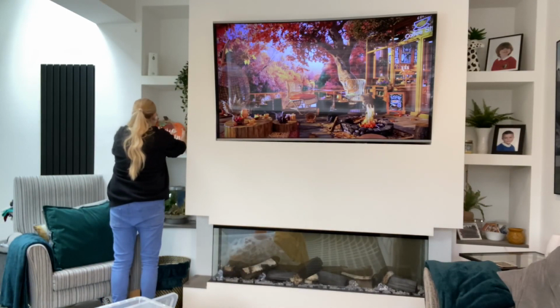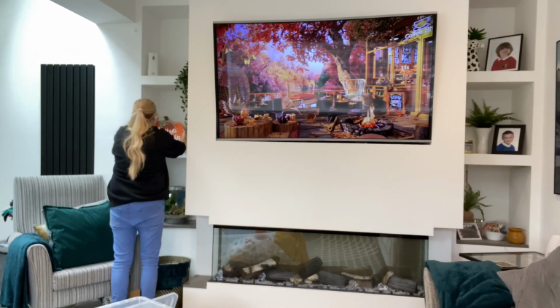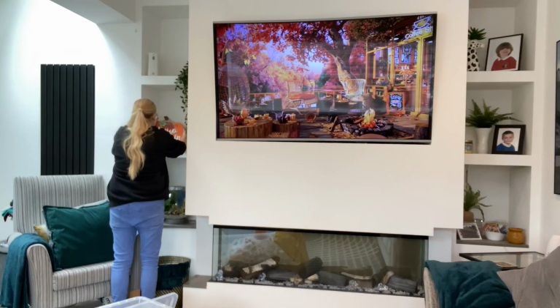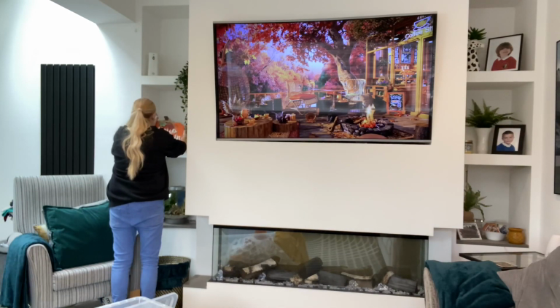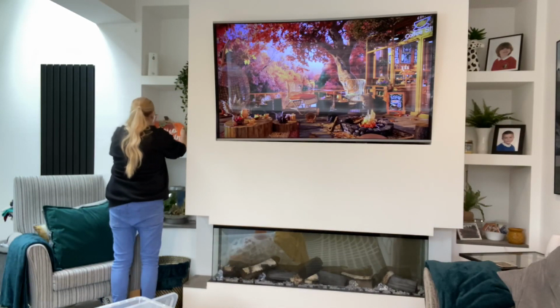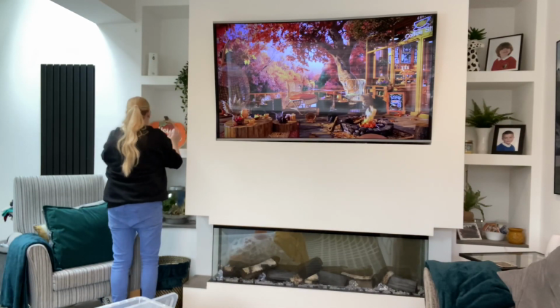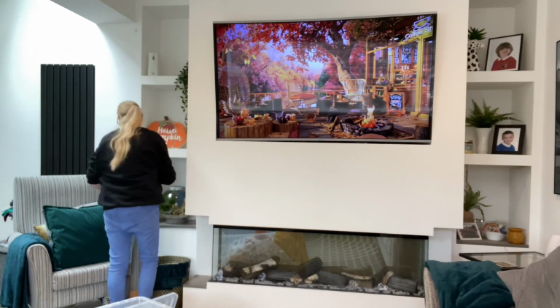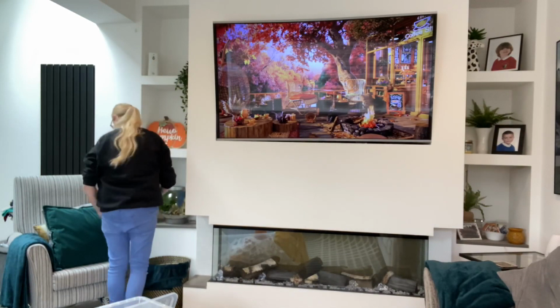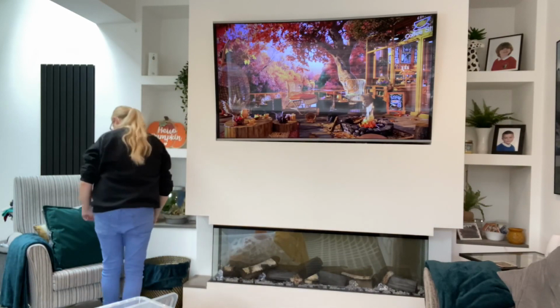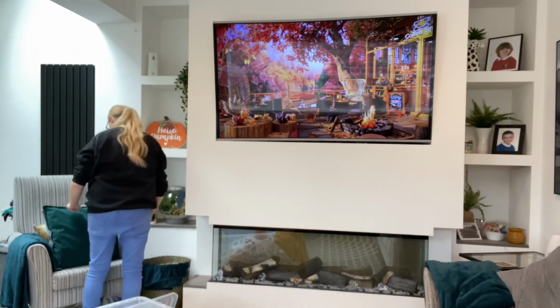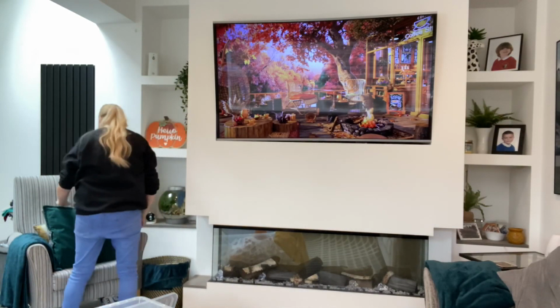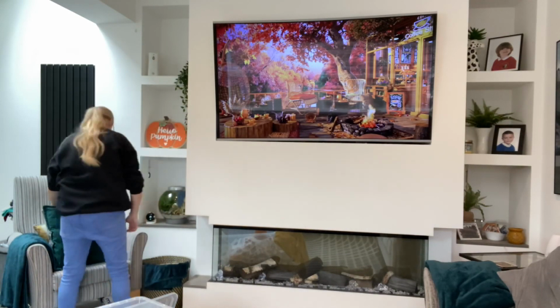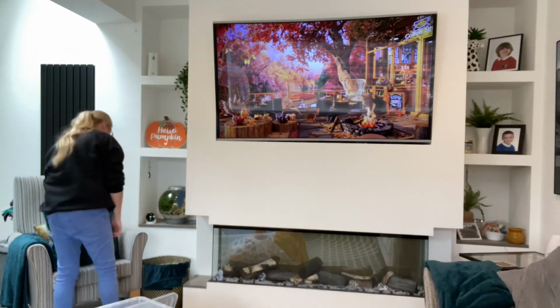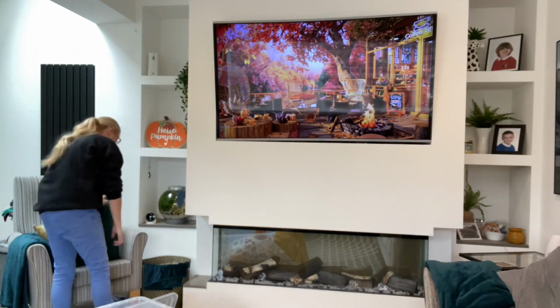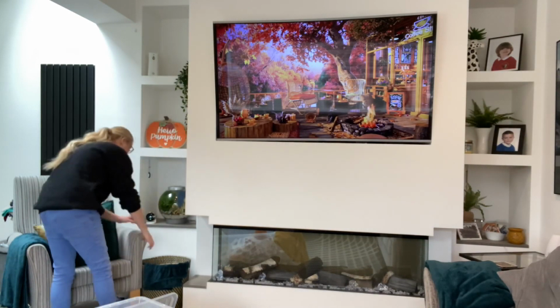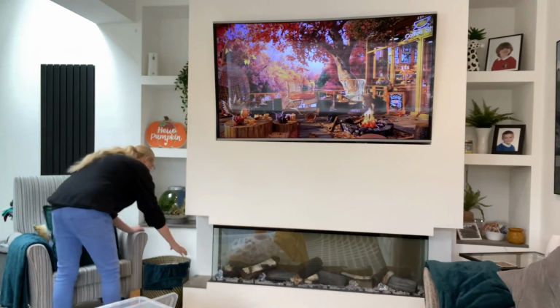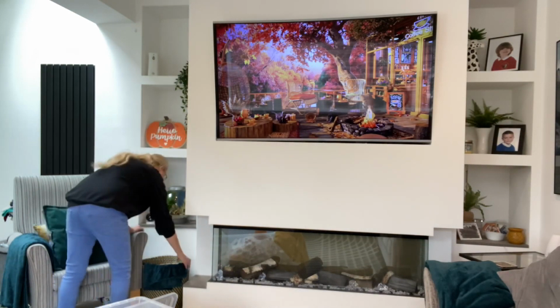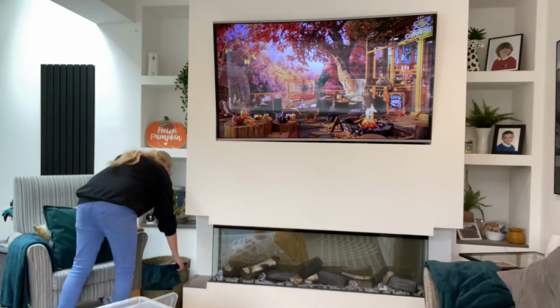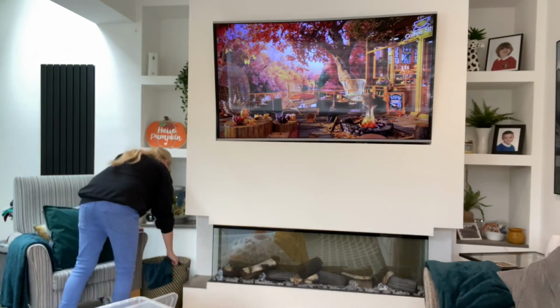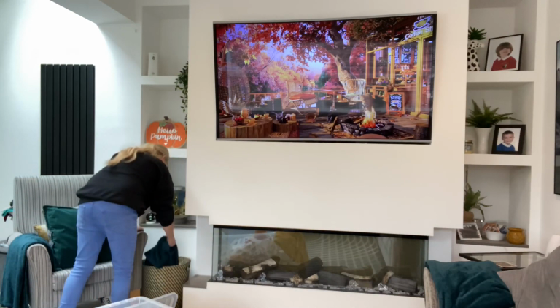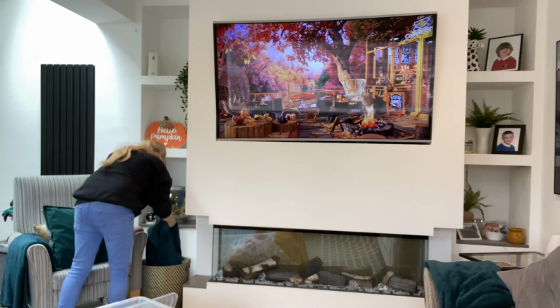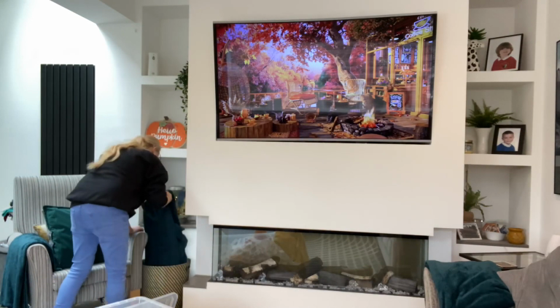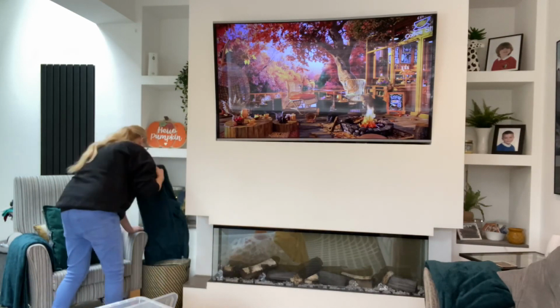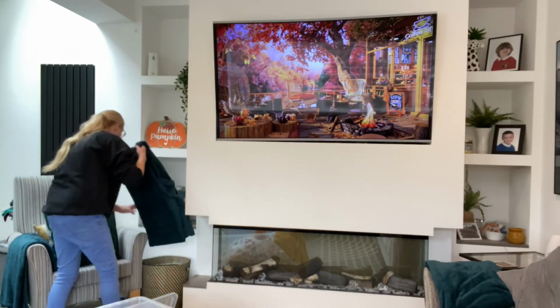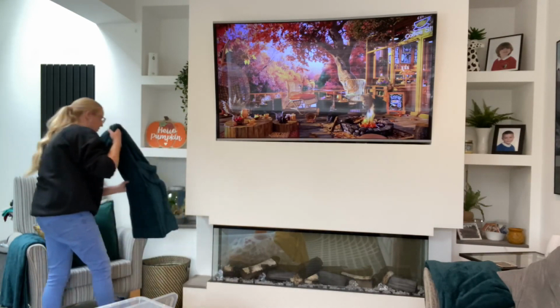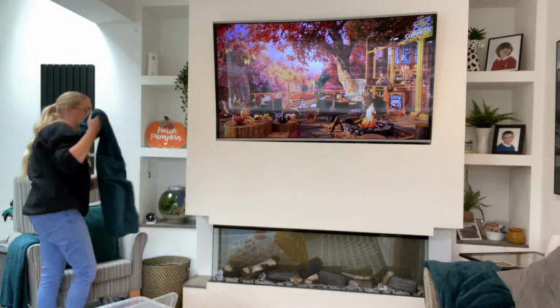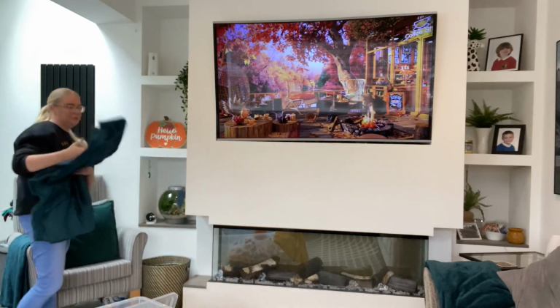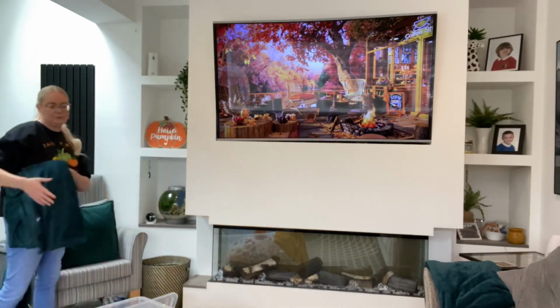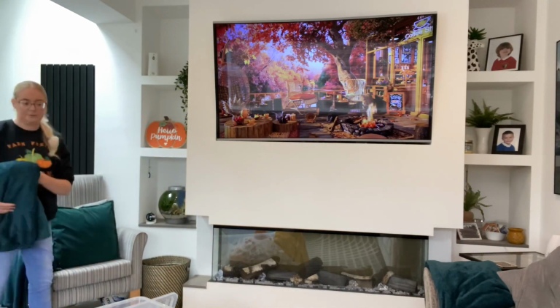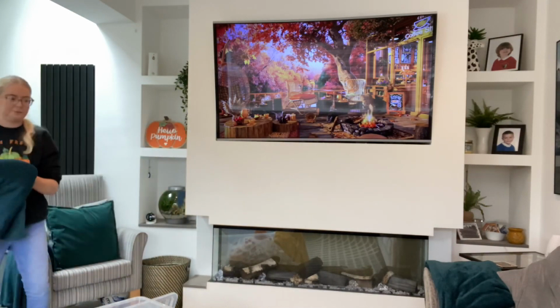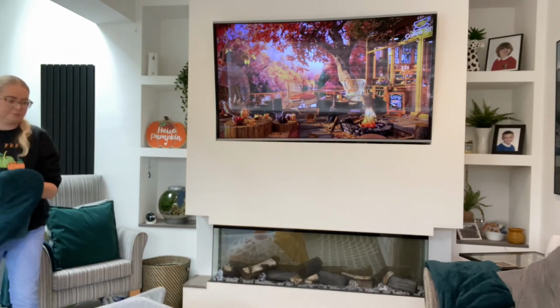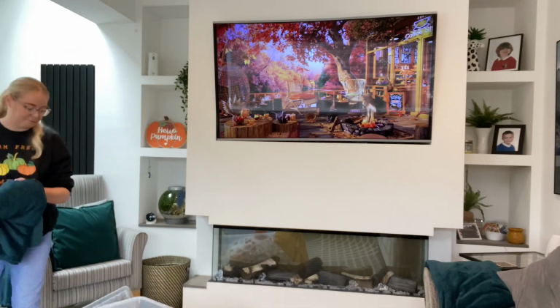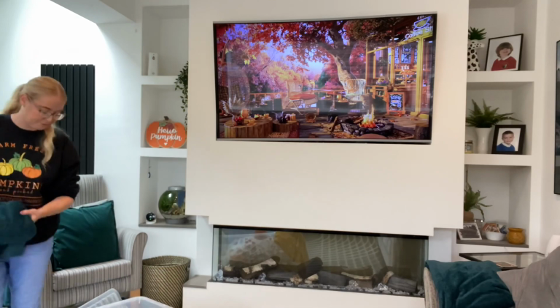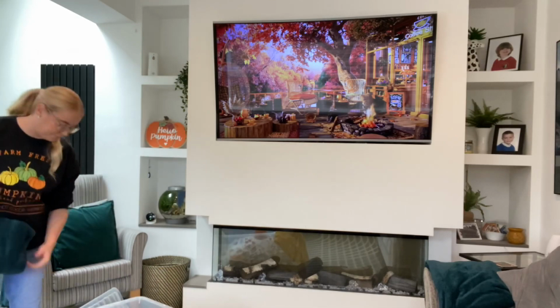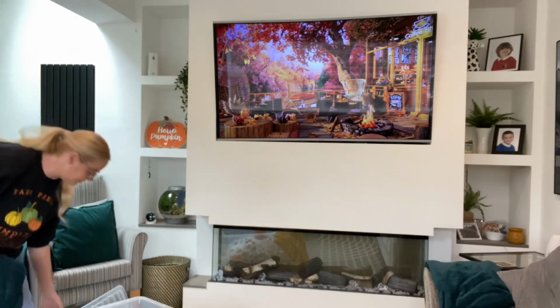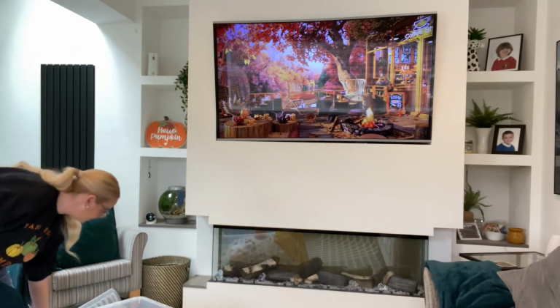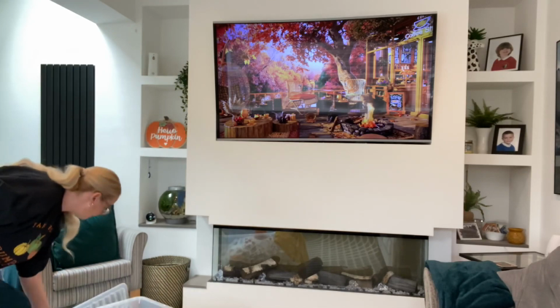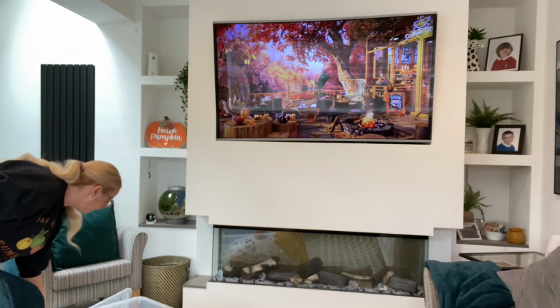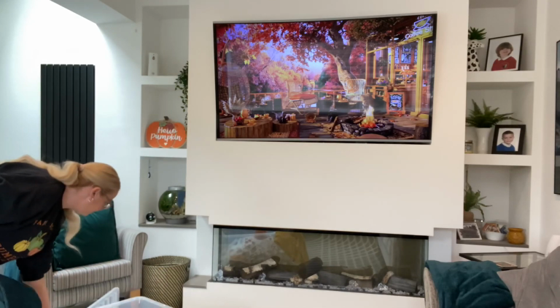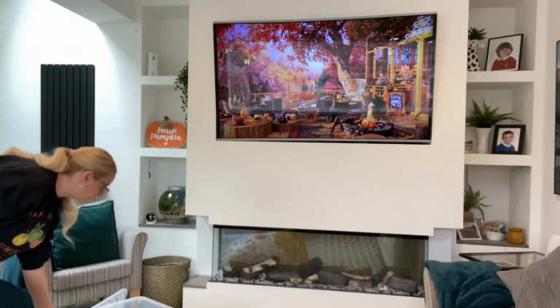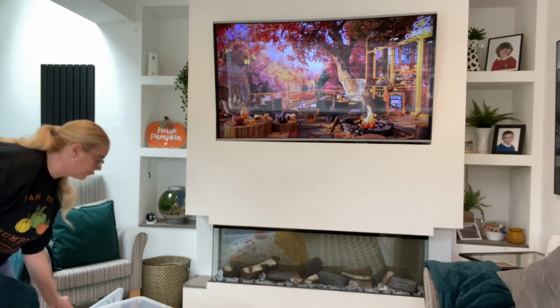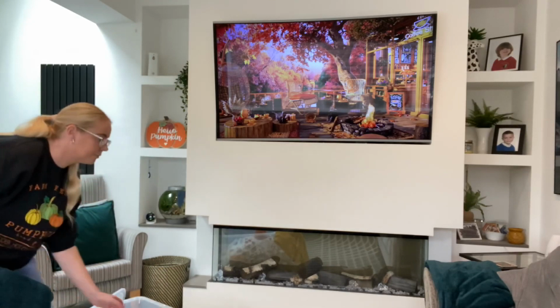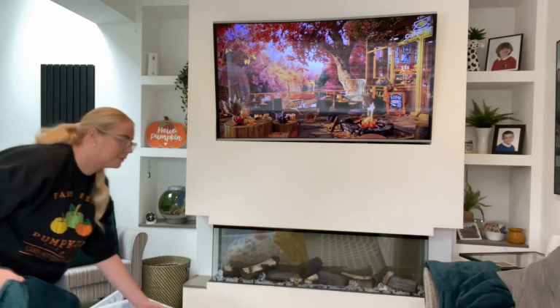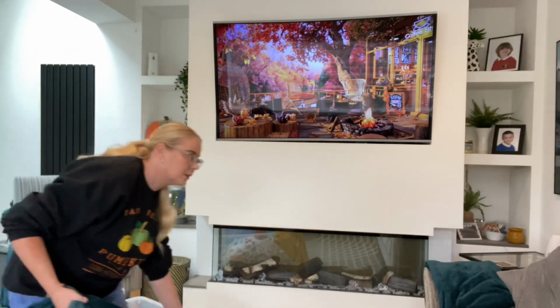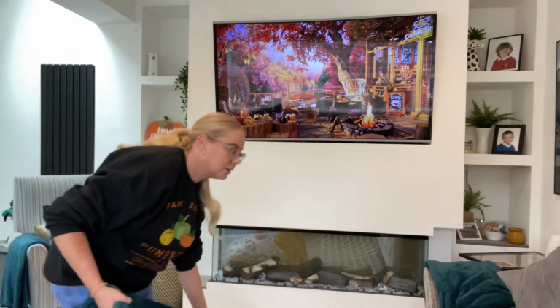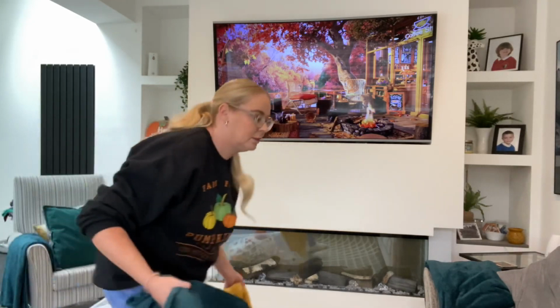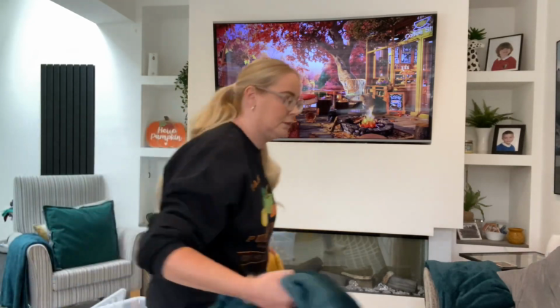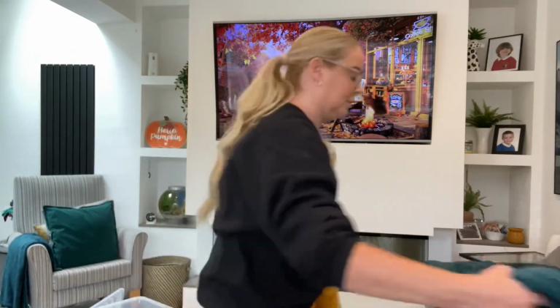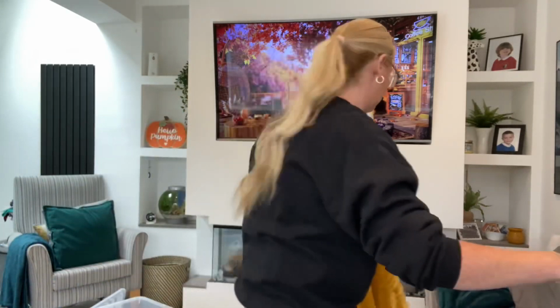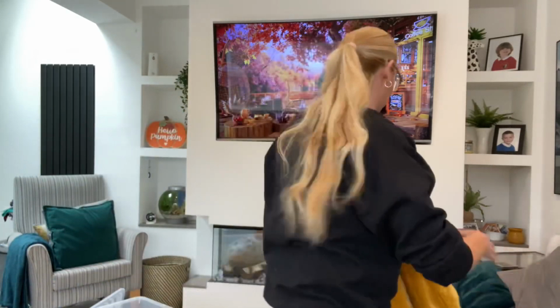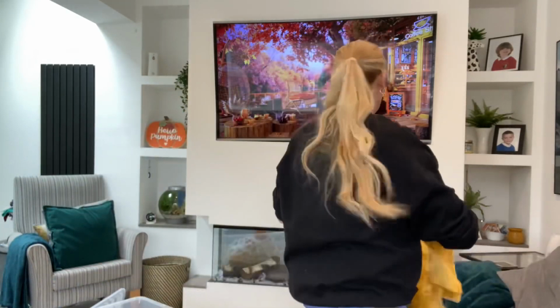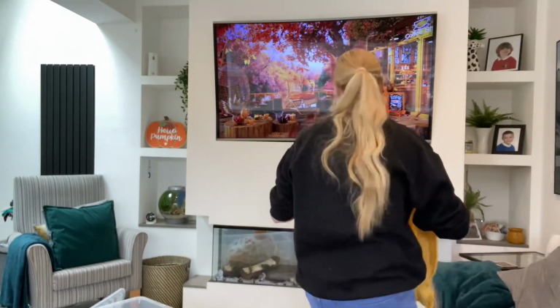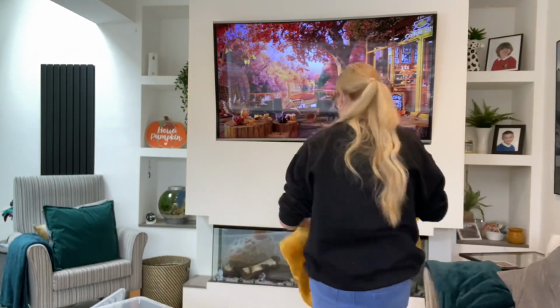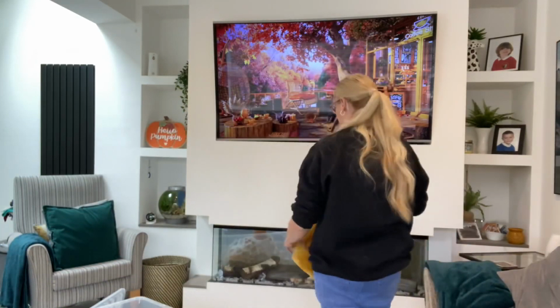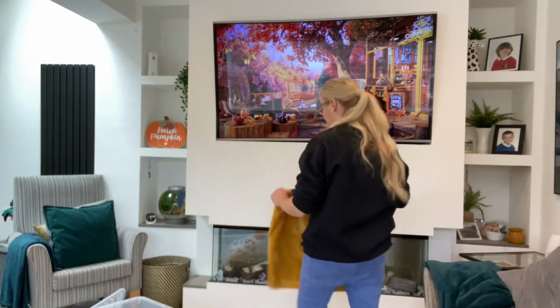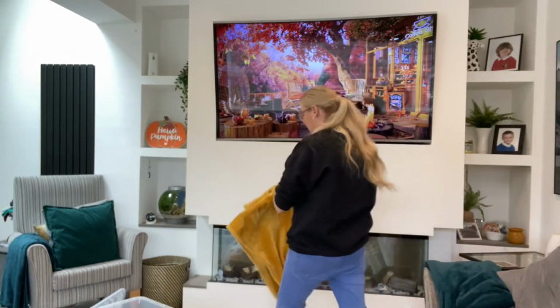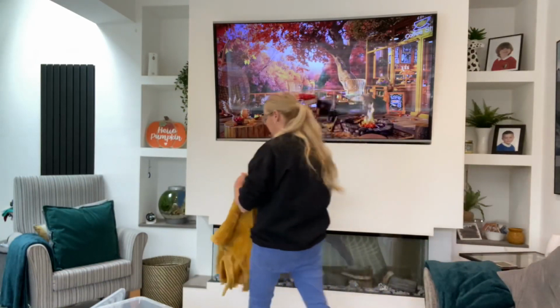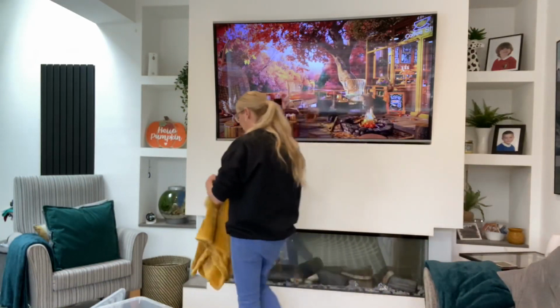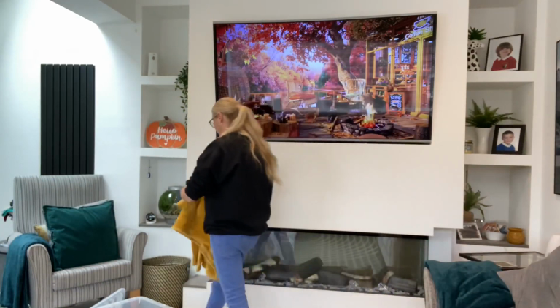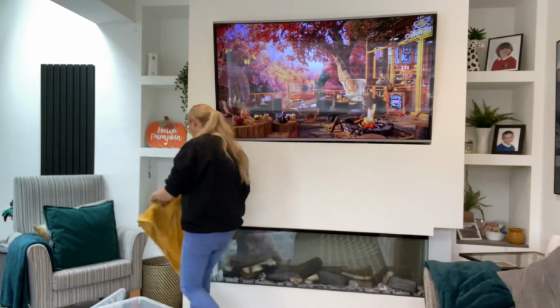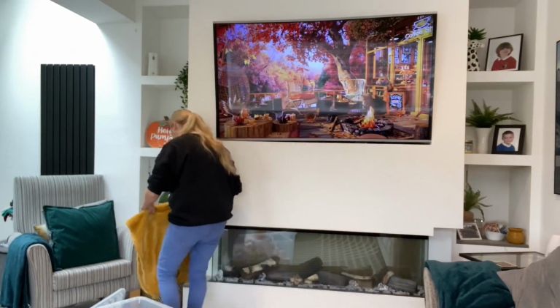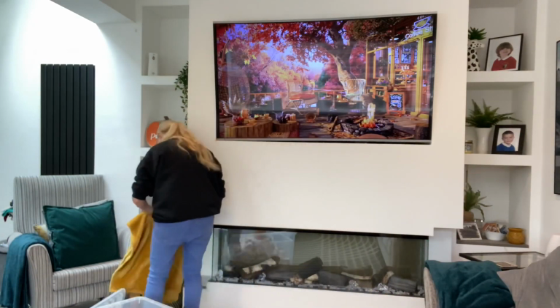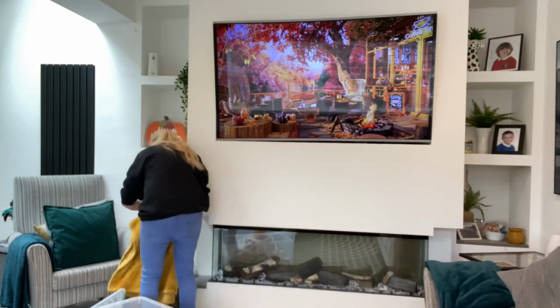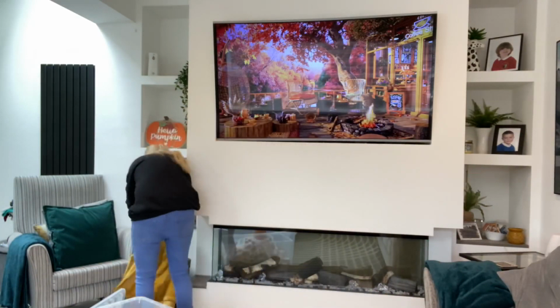This is a new sign for this year from The Range. It says 'Hello Pumpkin' — it's a really good size and I love how it fits snugly into the little alcove there.